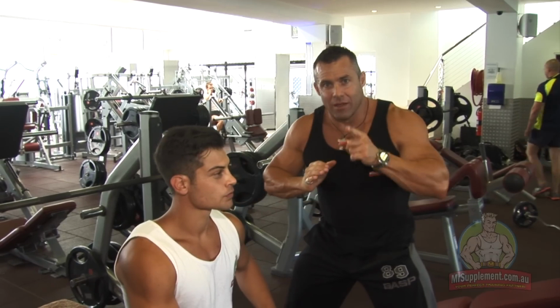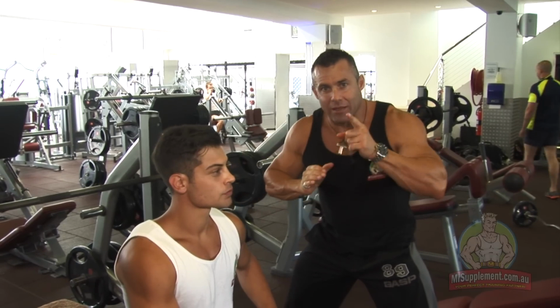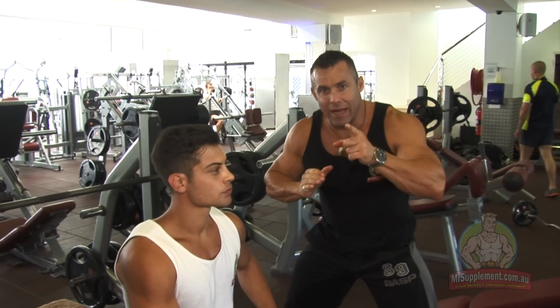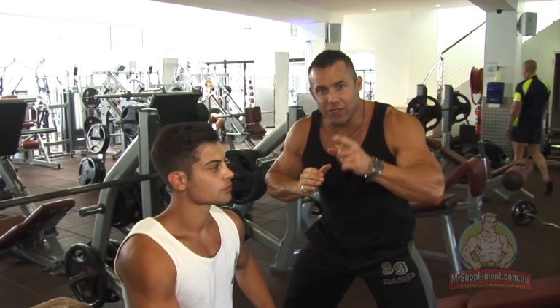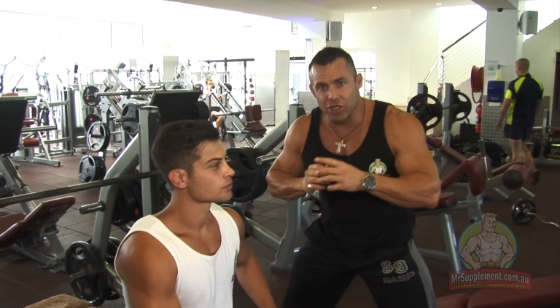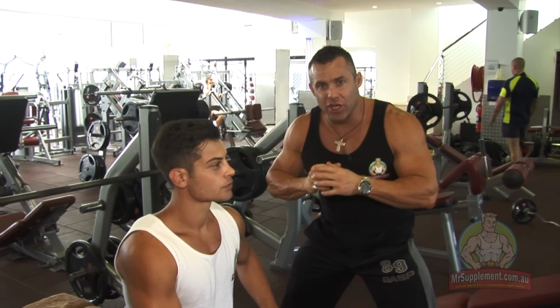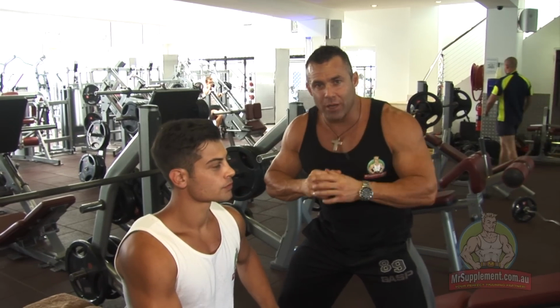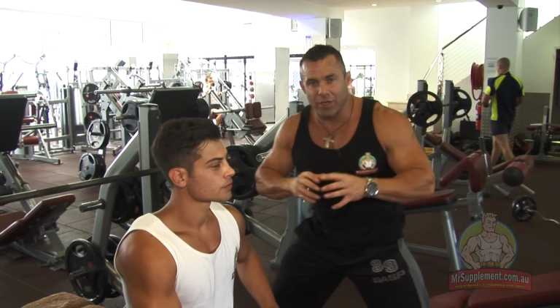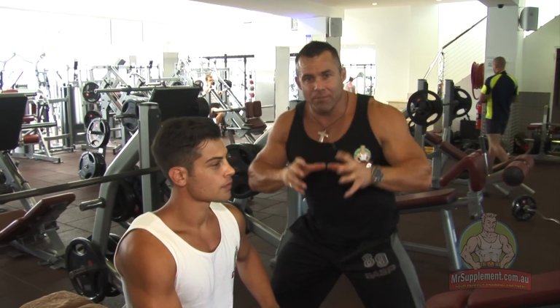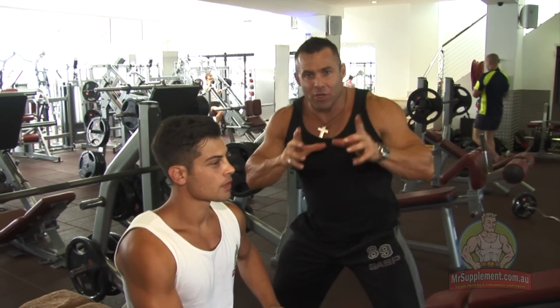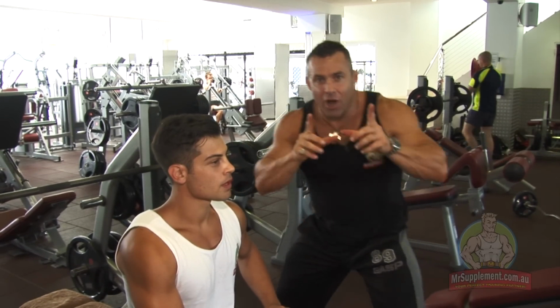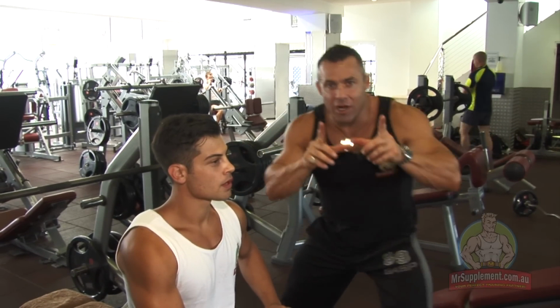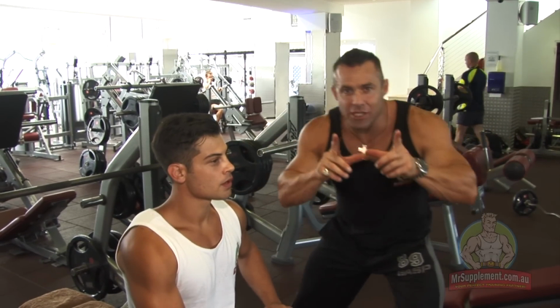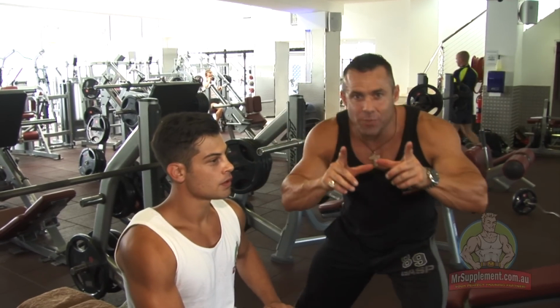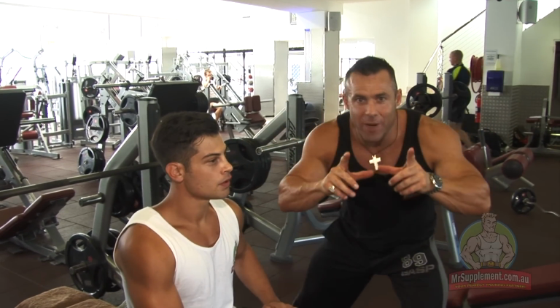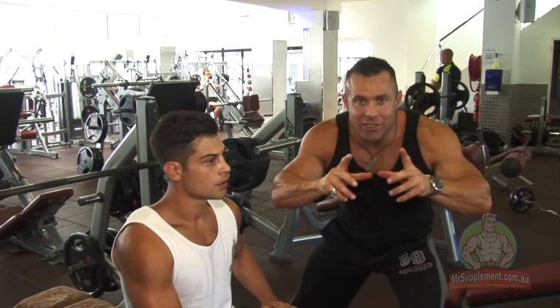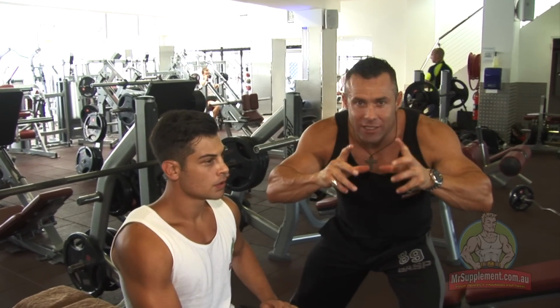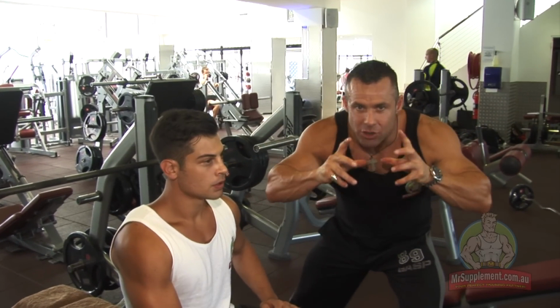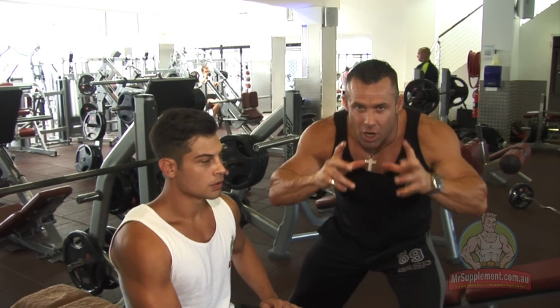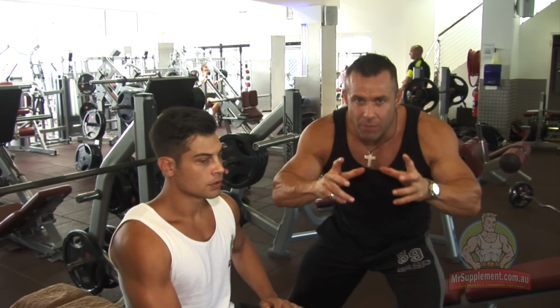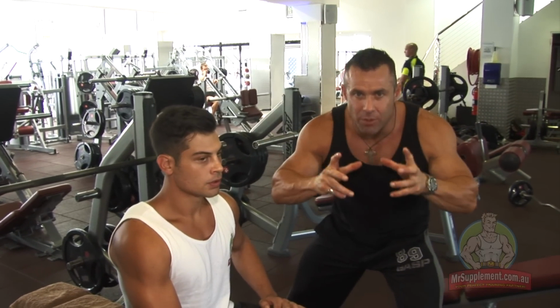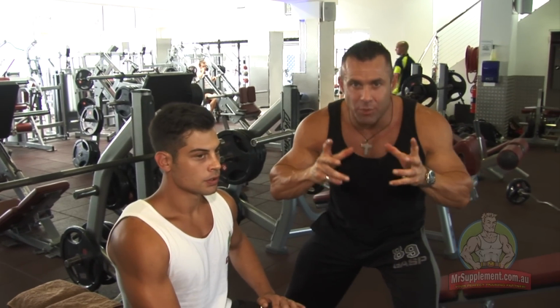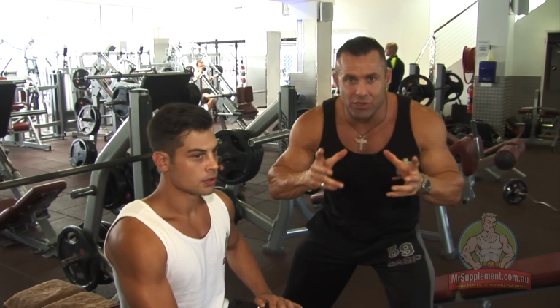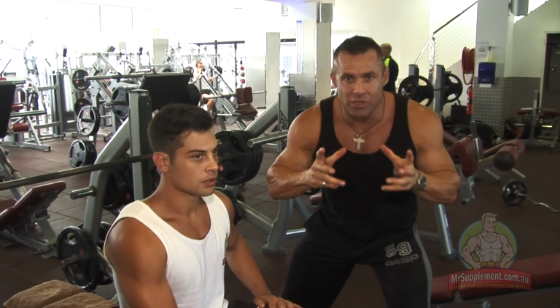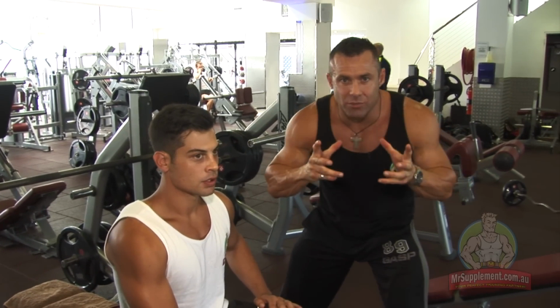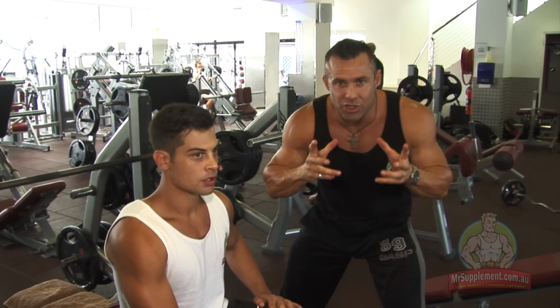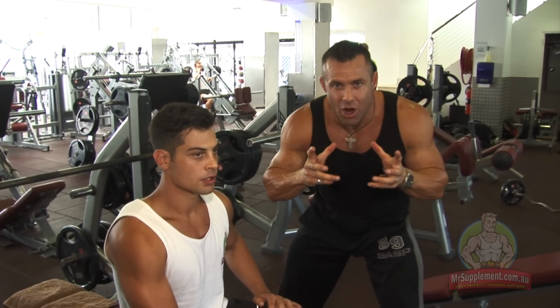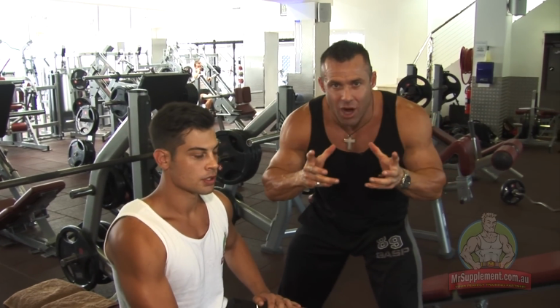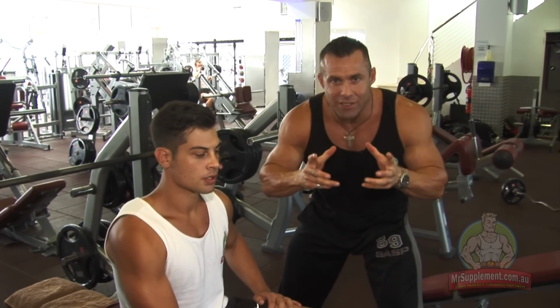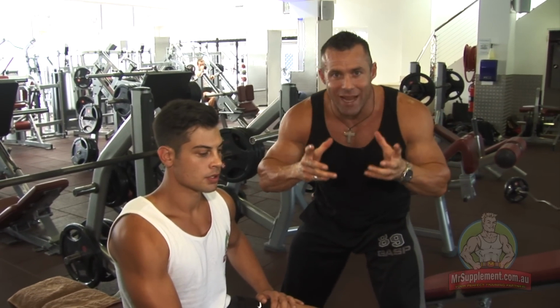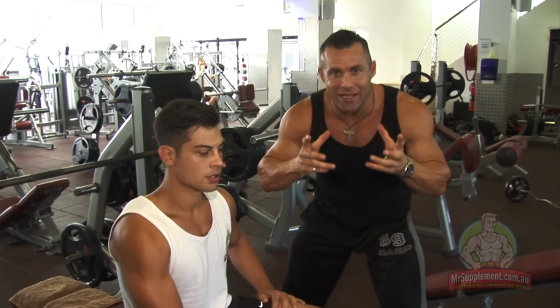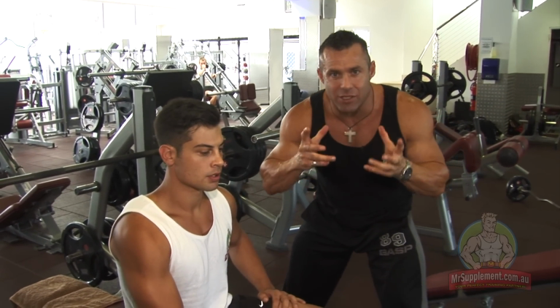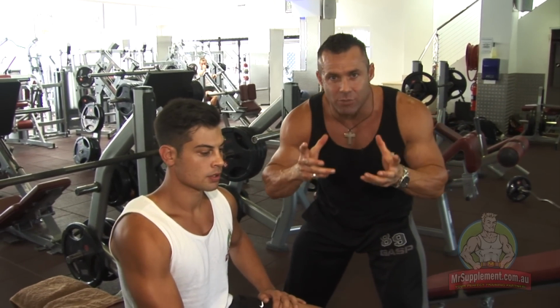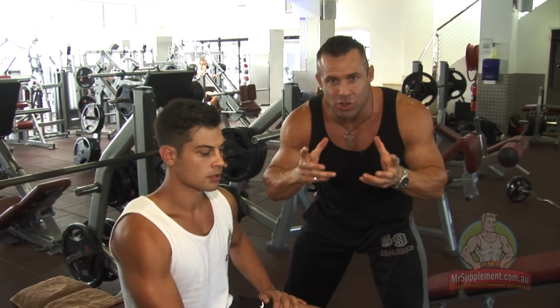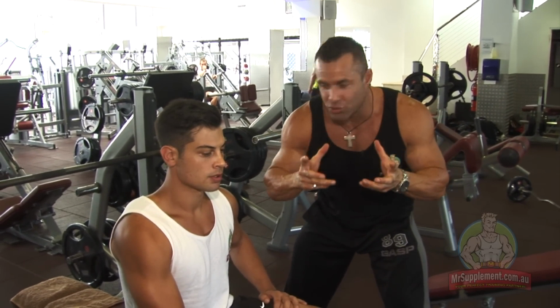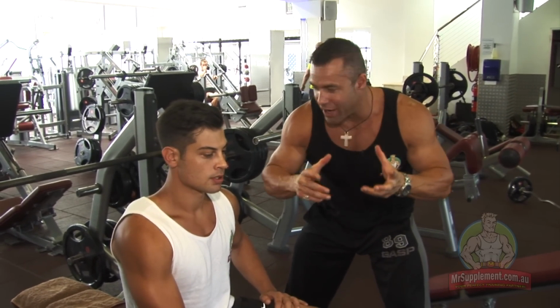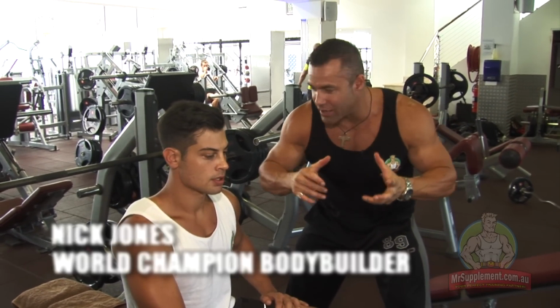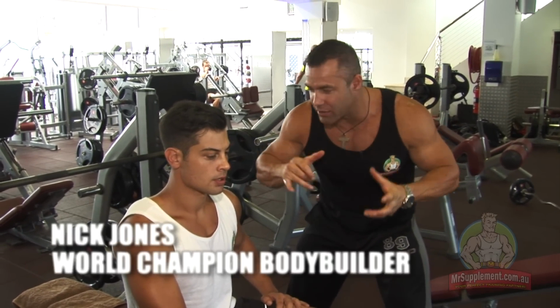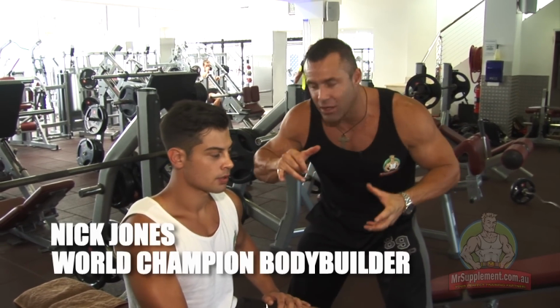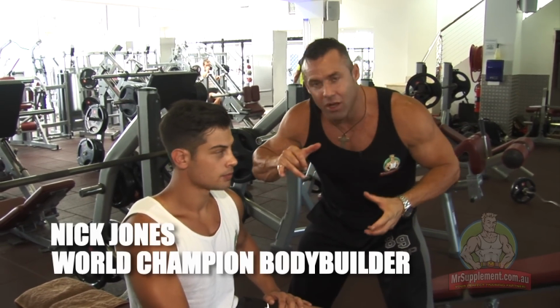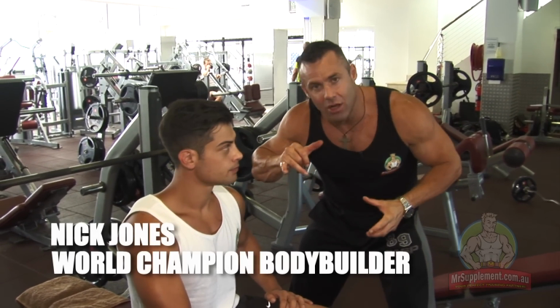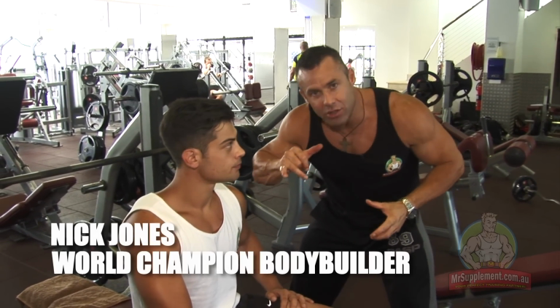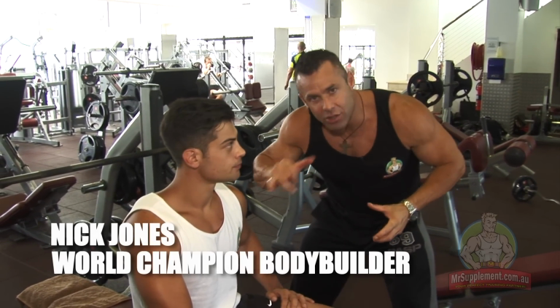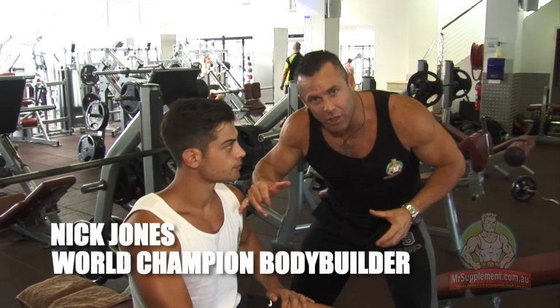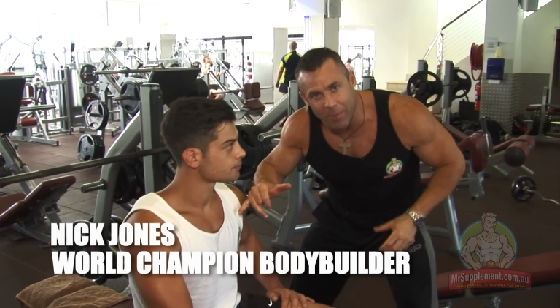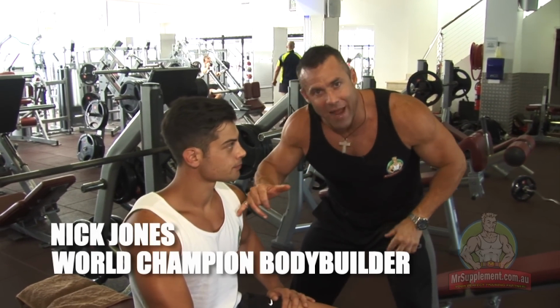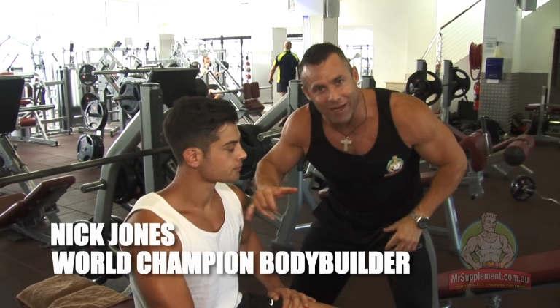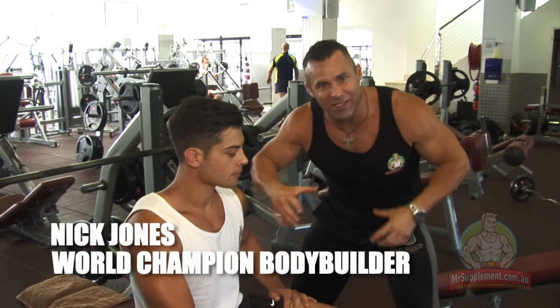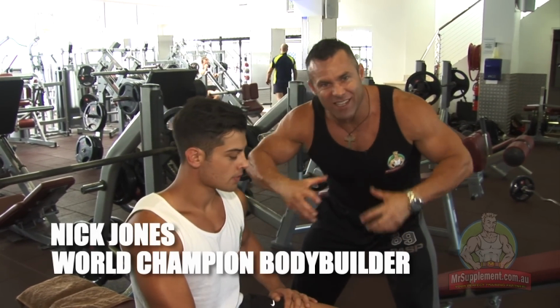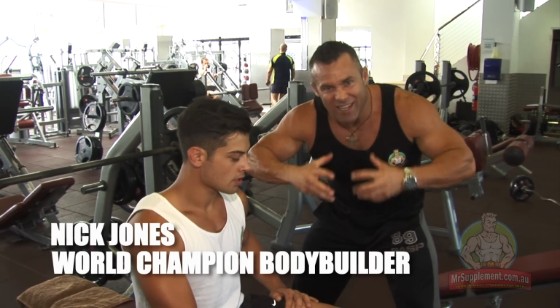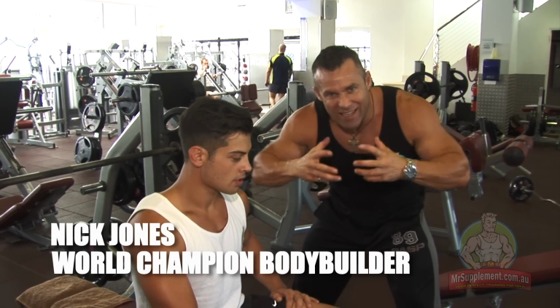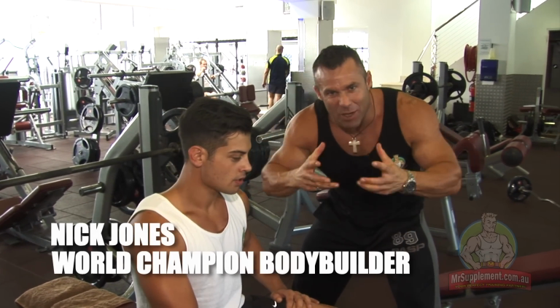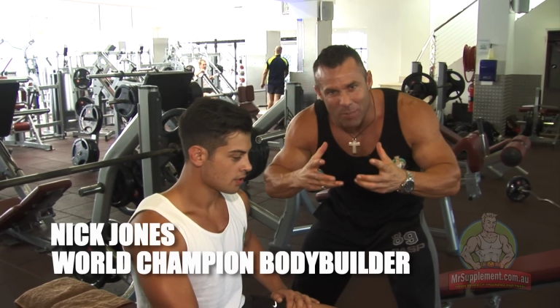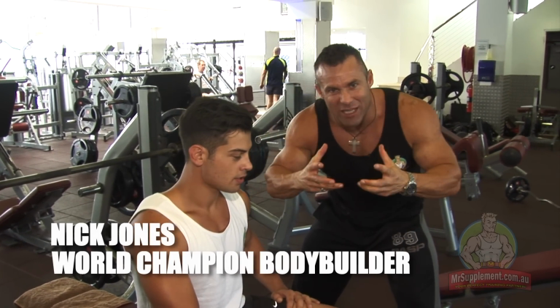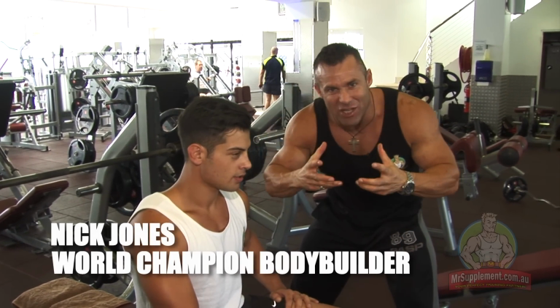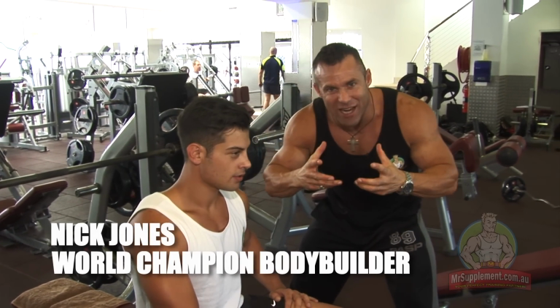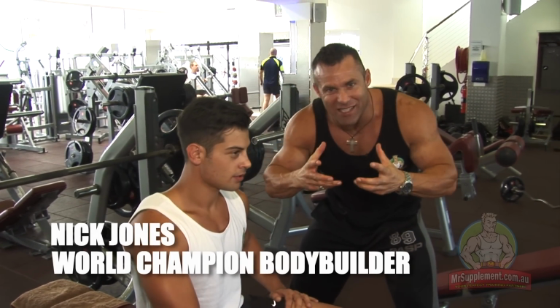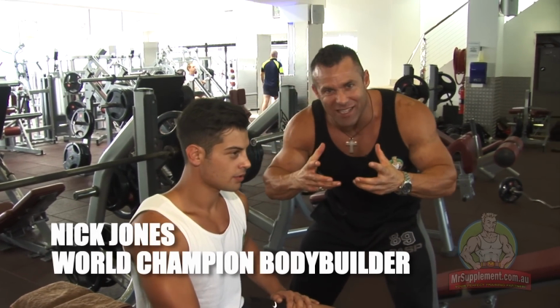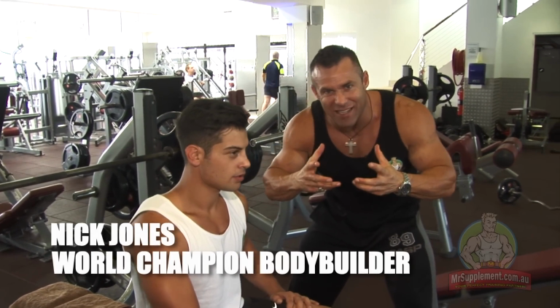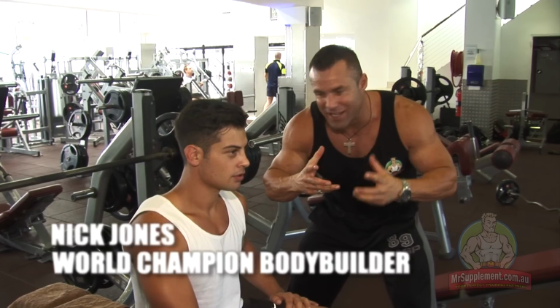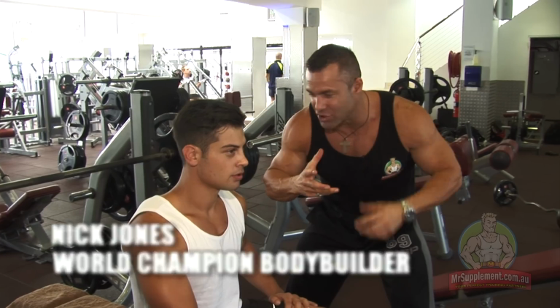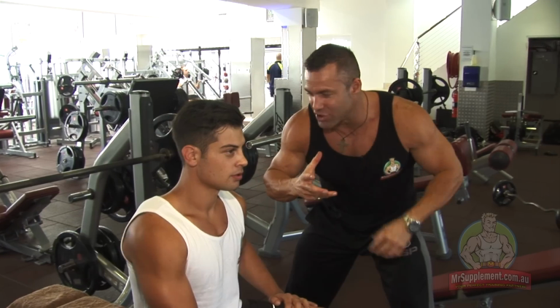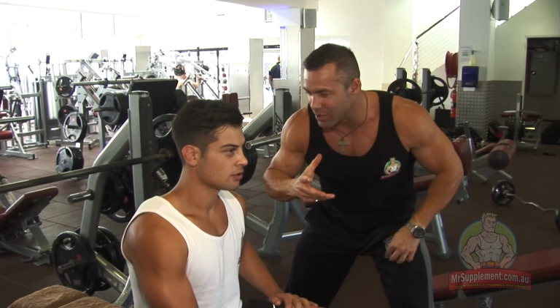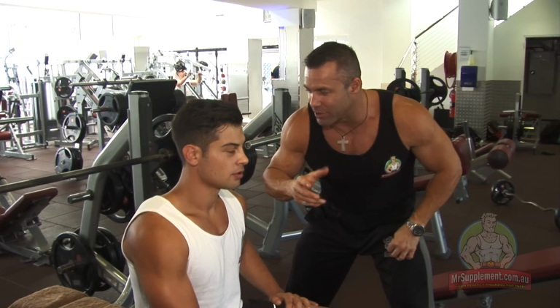Ladies and gentlemen, guys especially, time to put some size and some strength to the pecs. Get a big chest here, ladies and gentlemen.